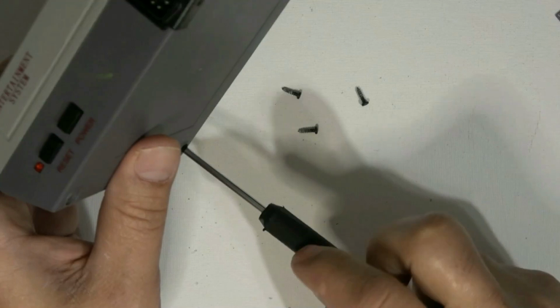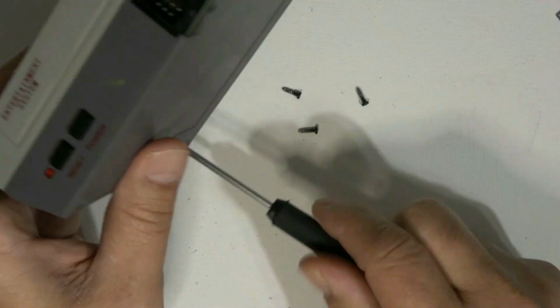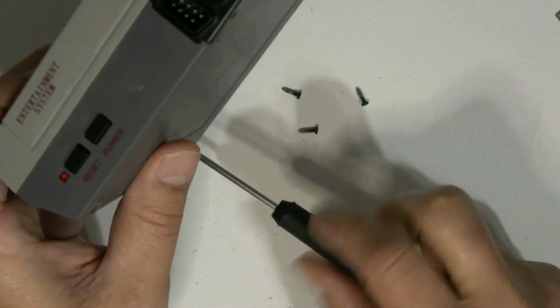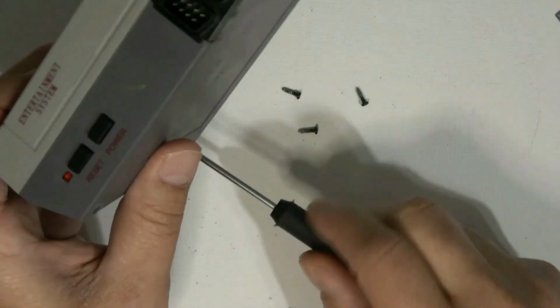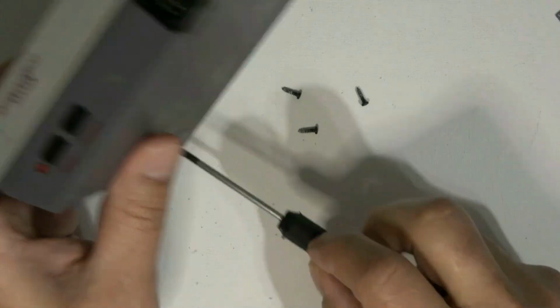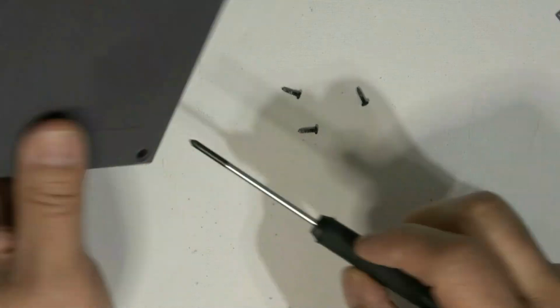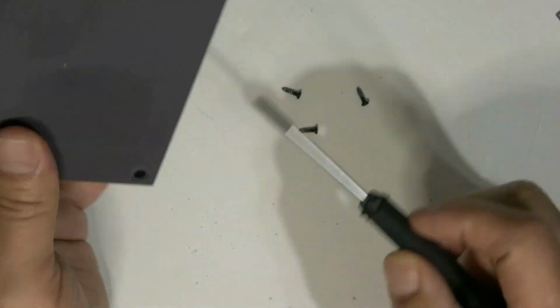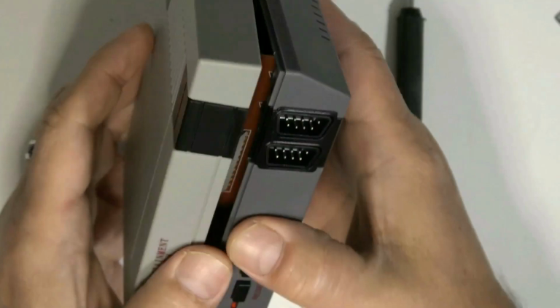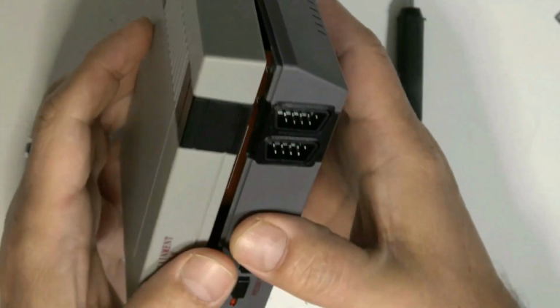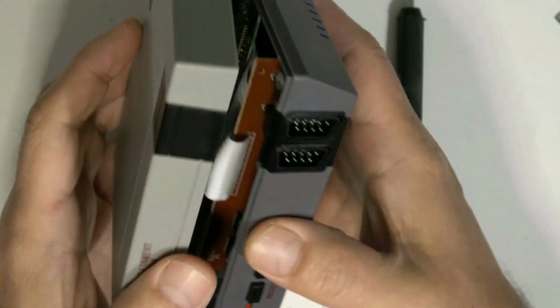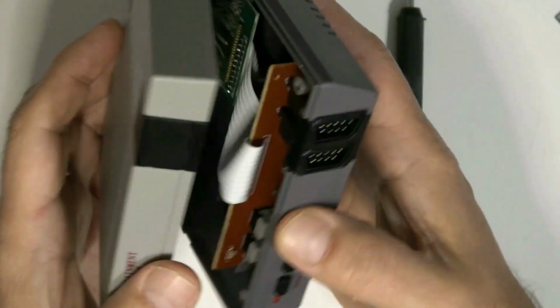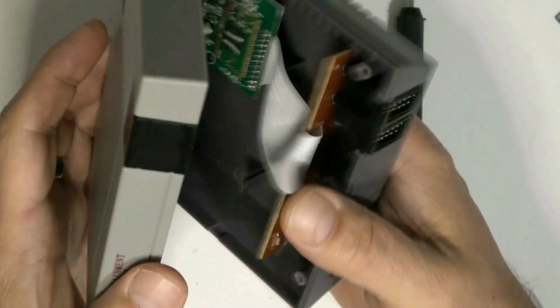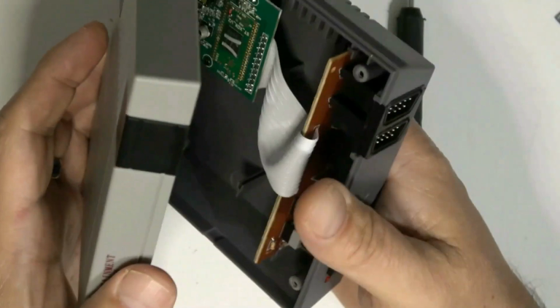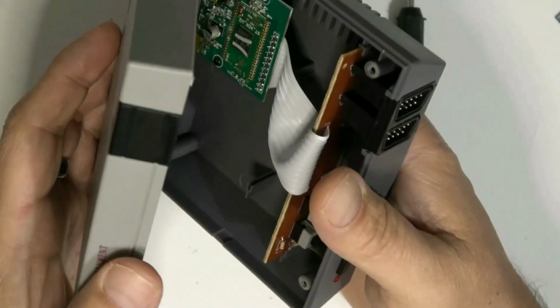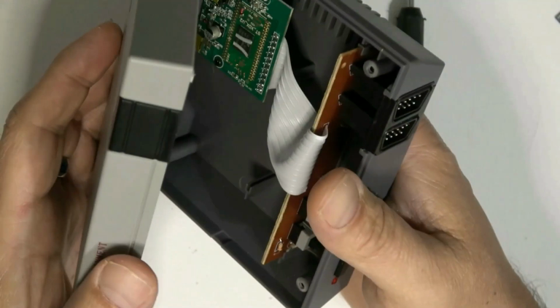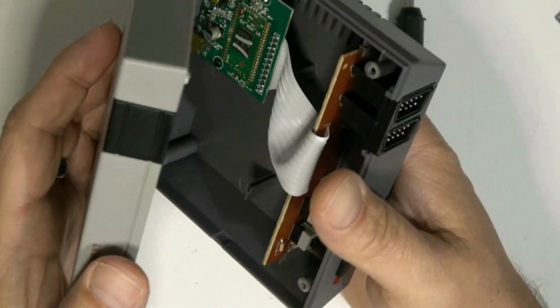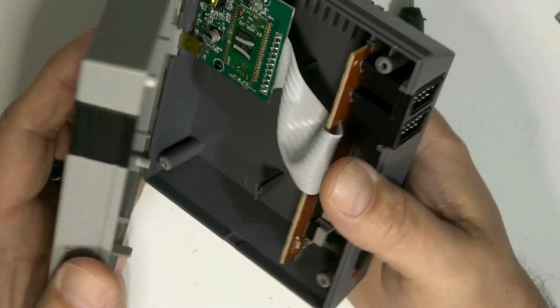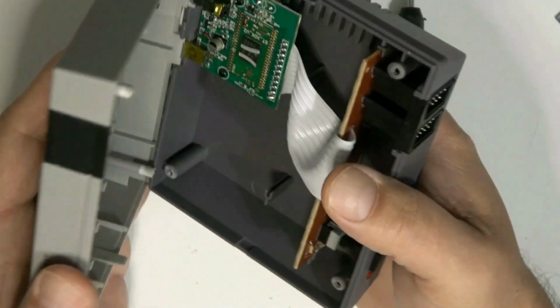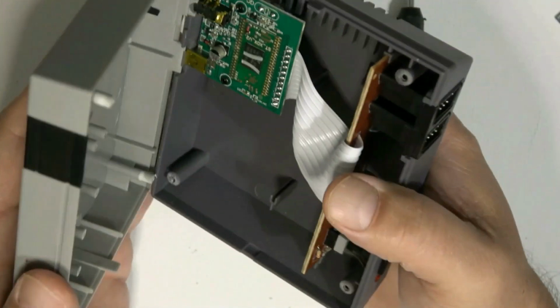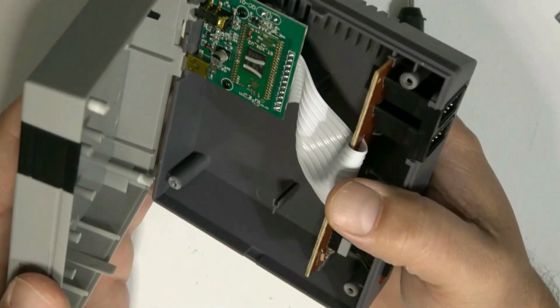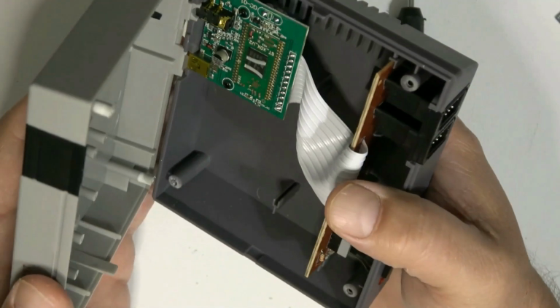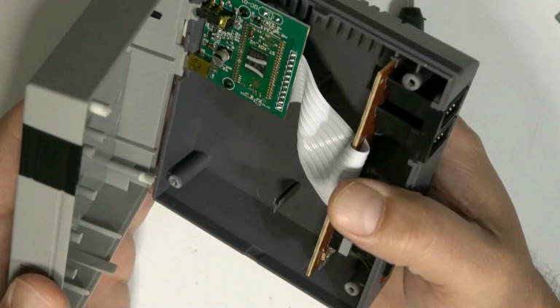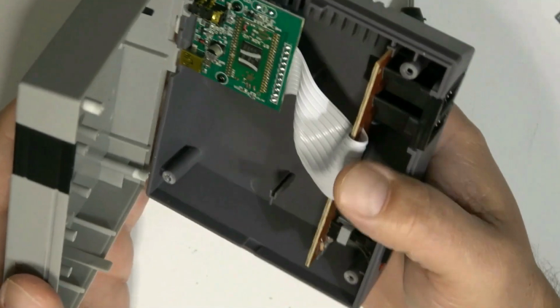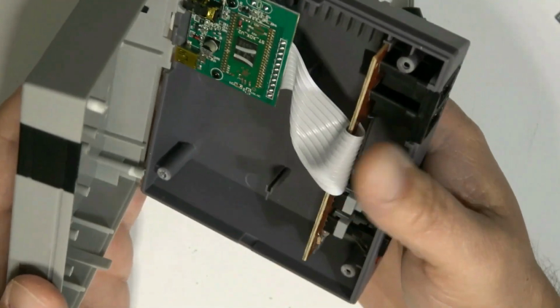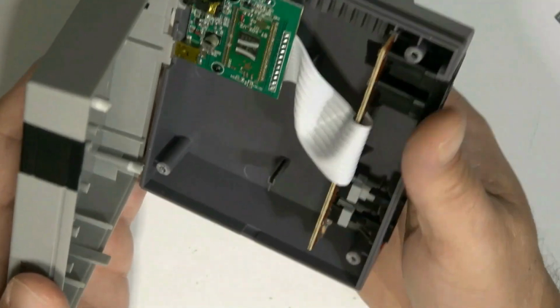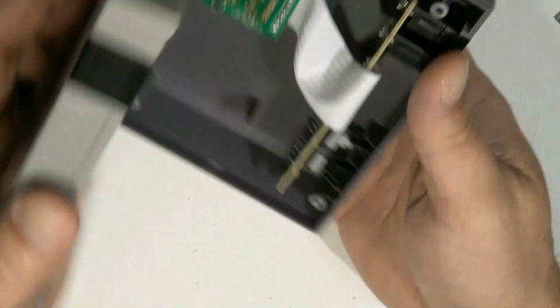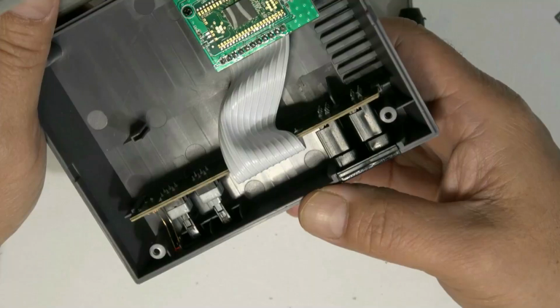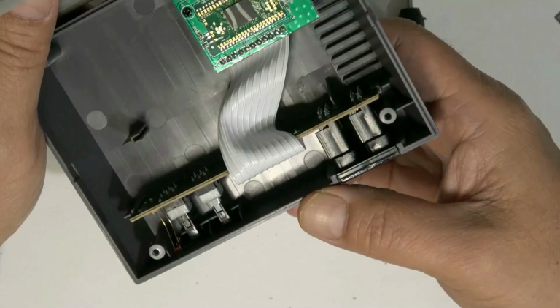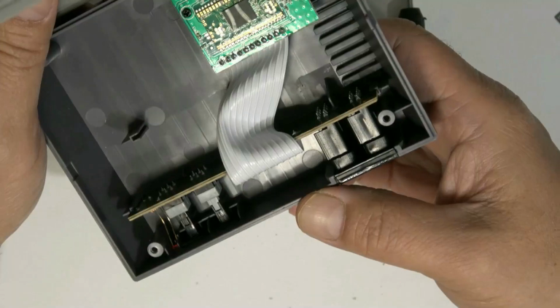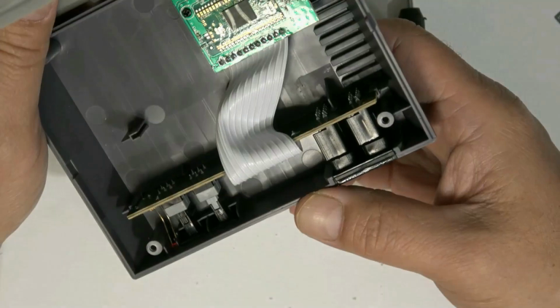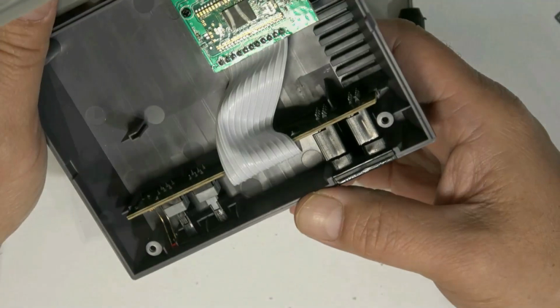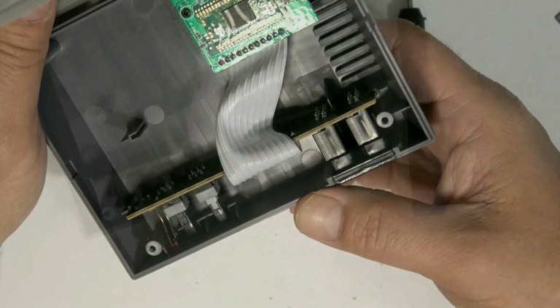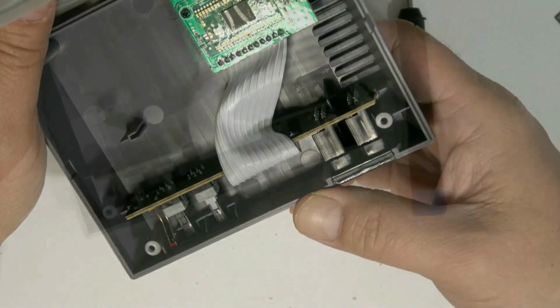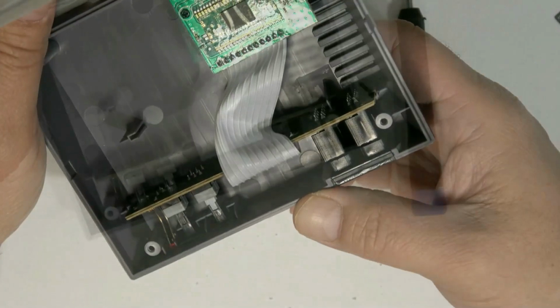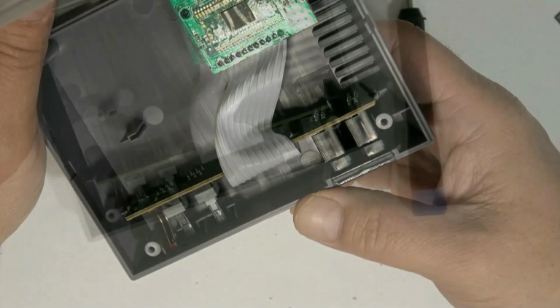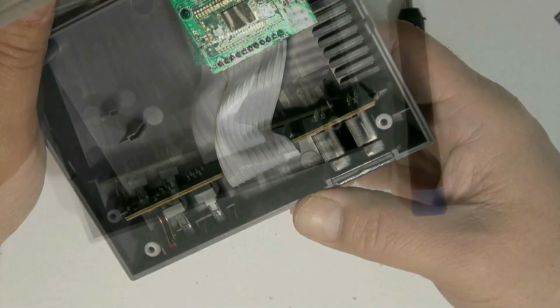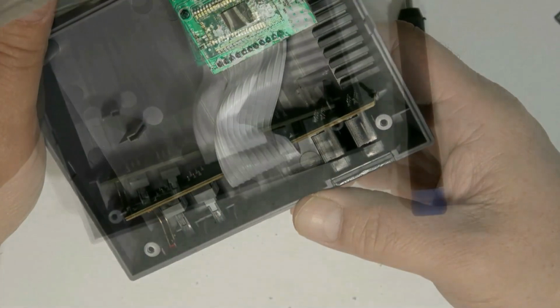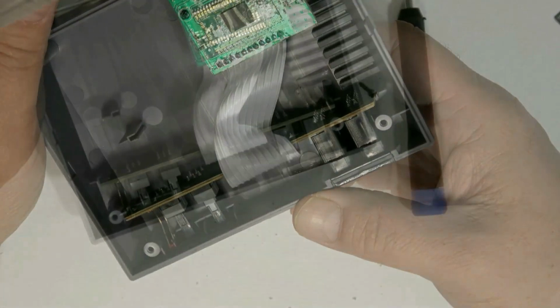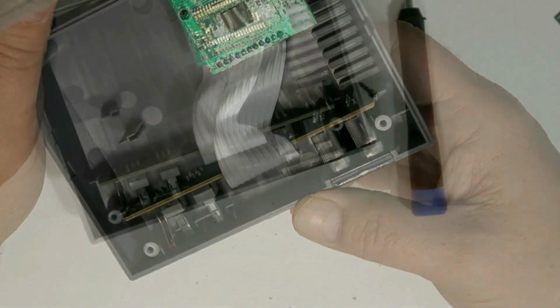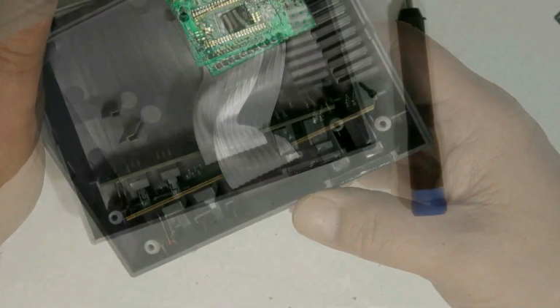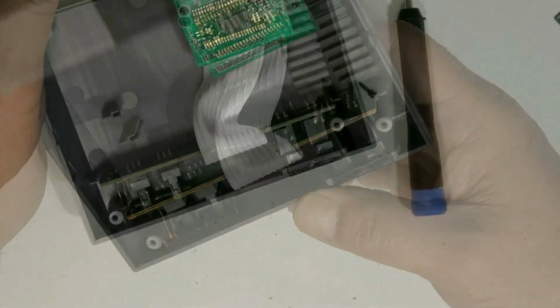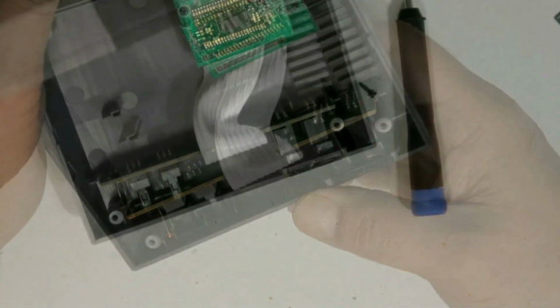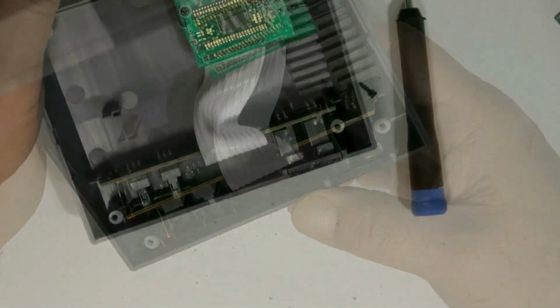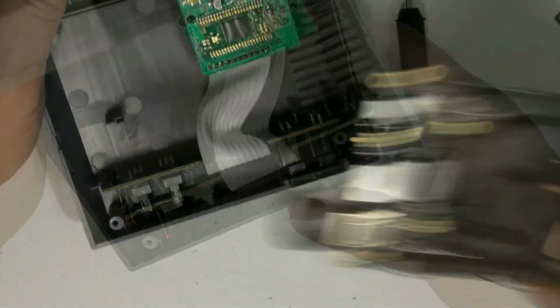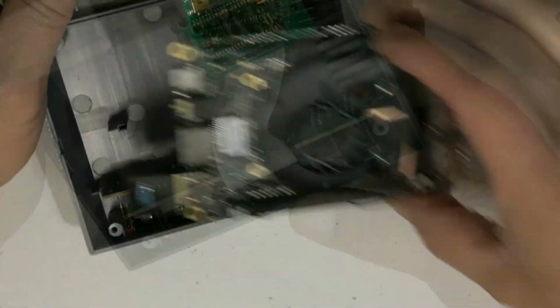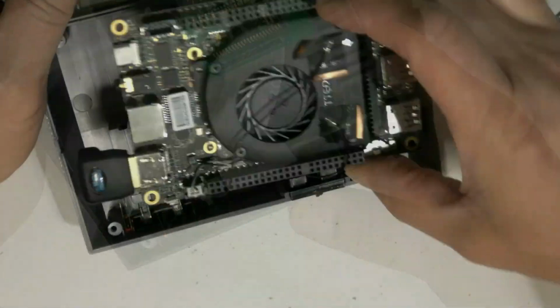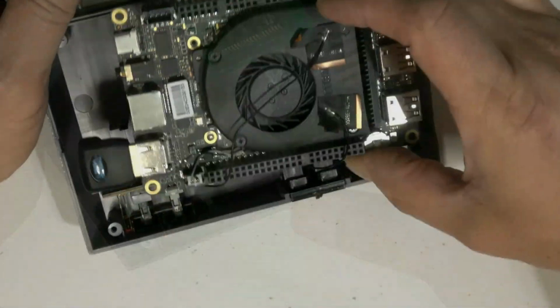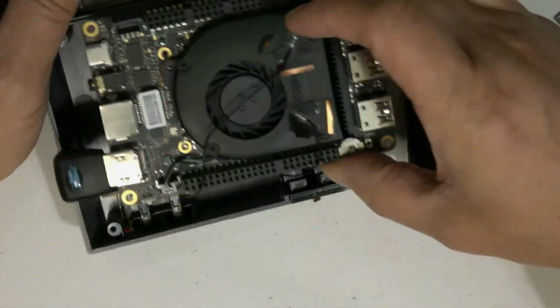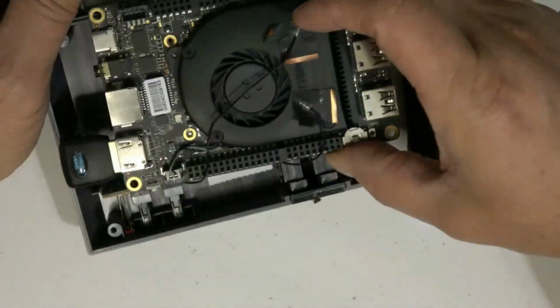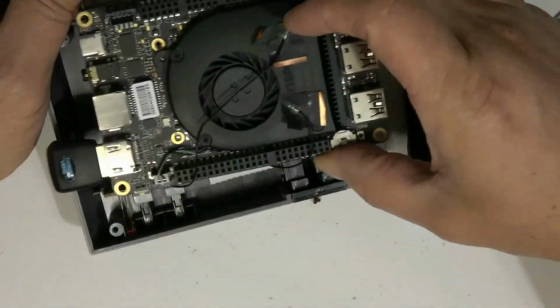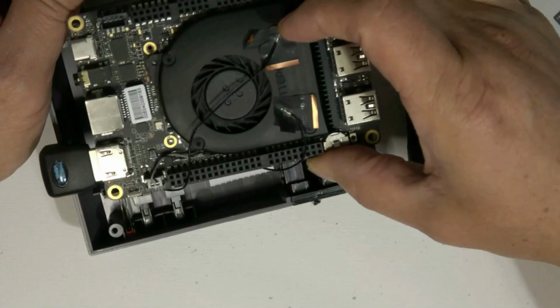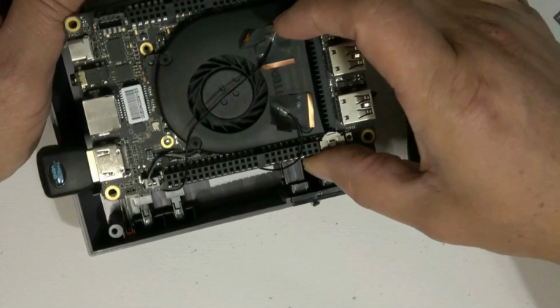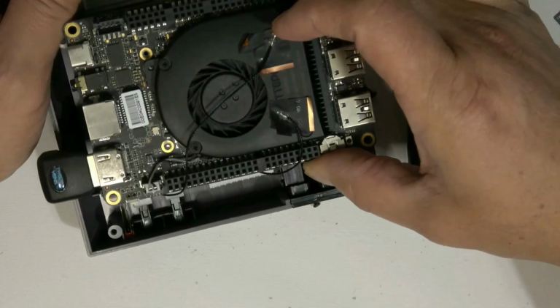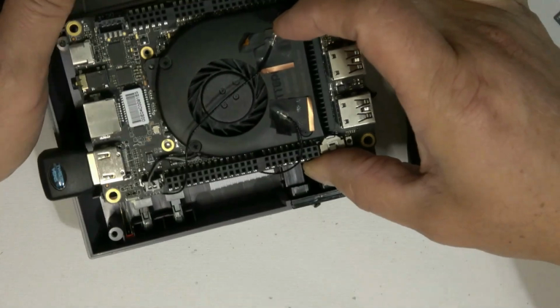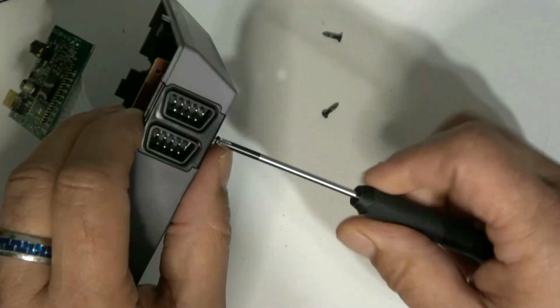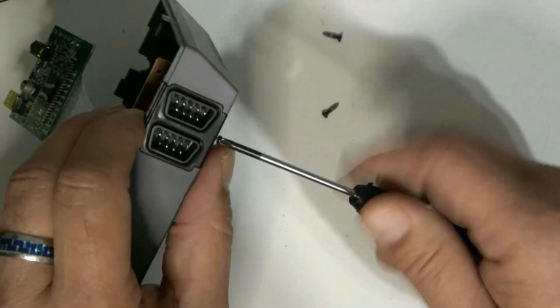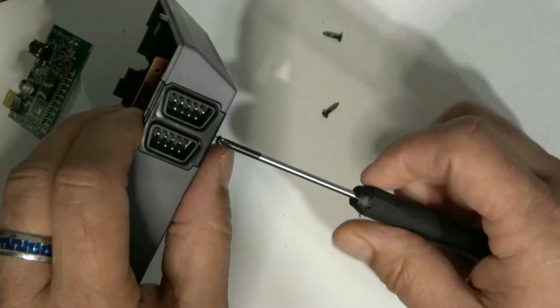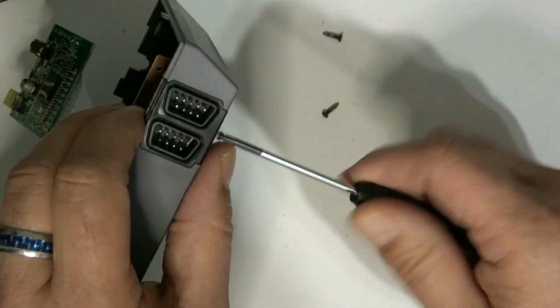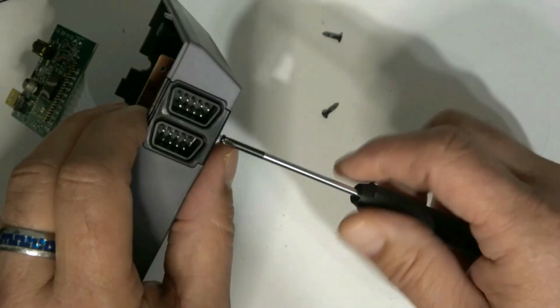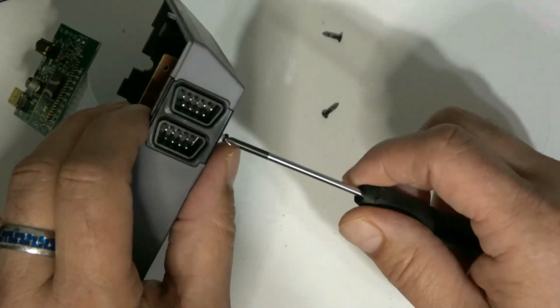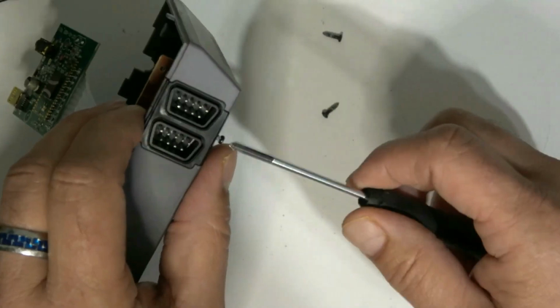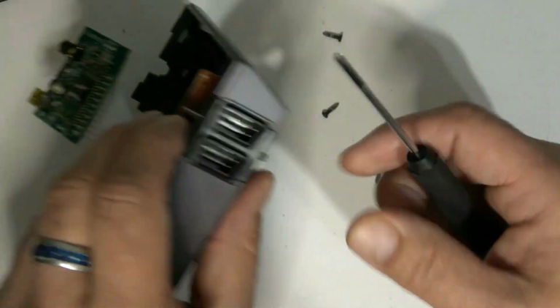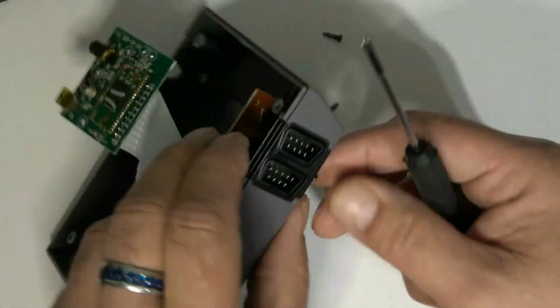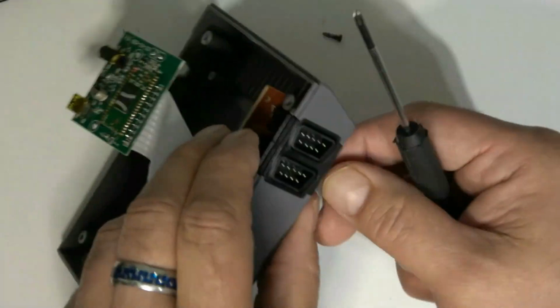After a good sneaky peek inside, it looks like it might just fit if I remove some of these plastic standoffs and such. I think it's going to be okay.